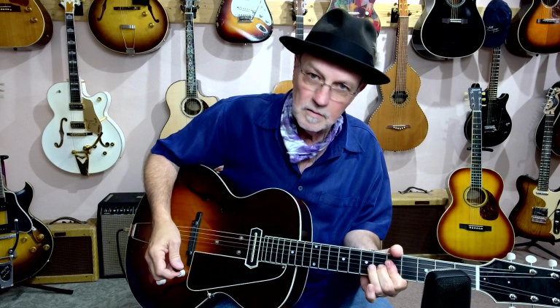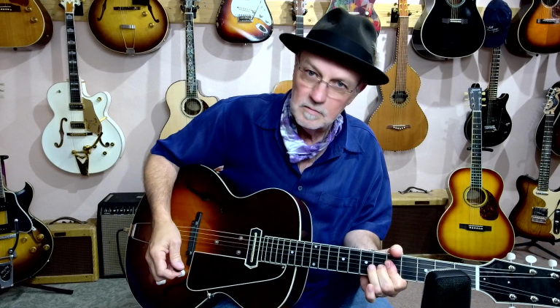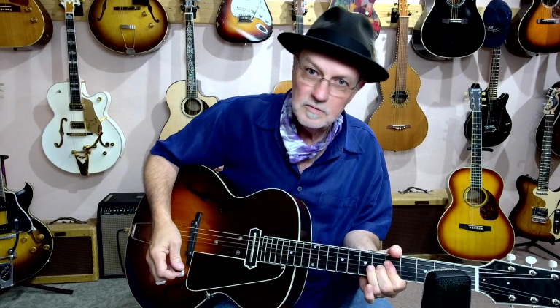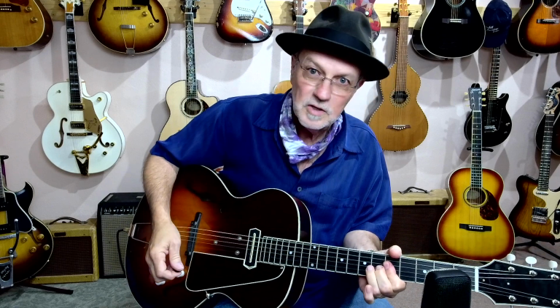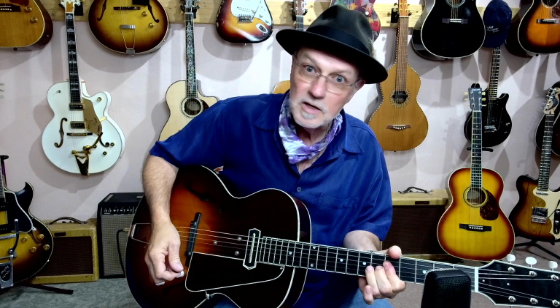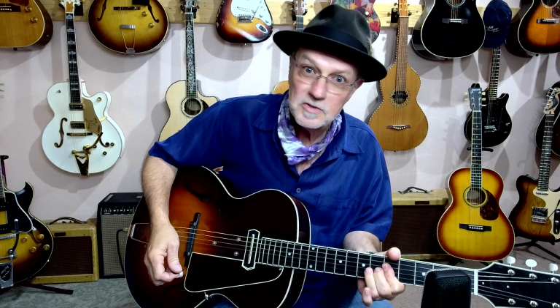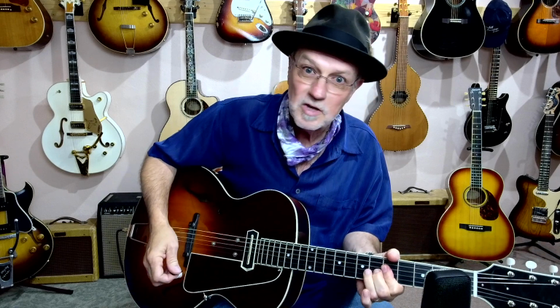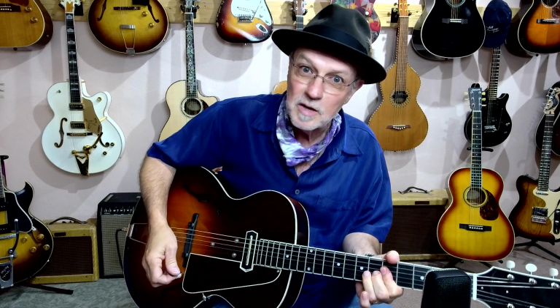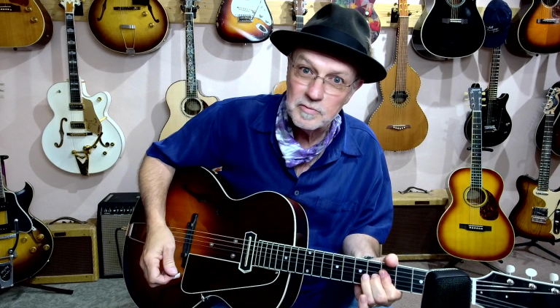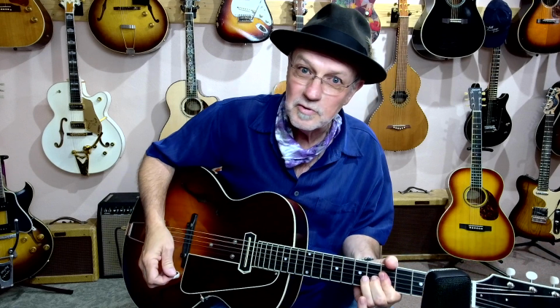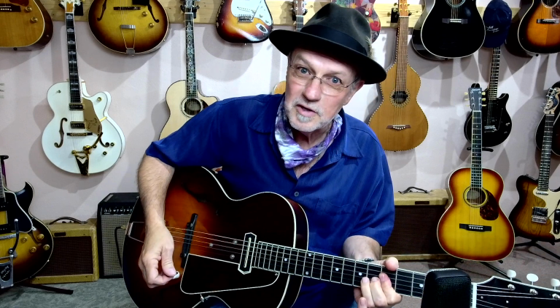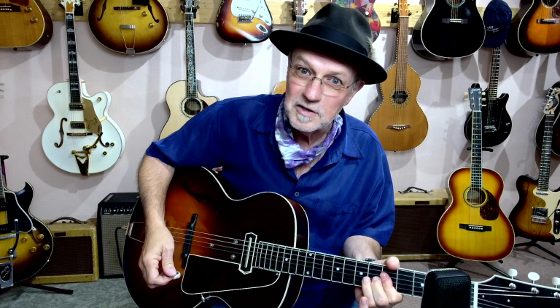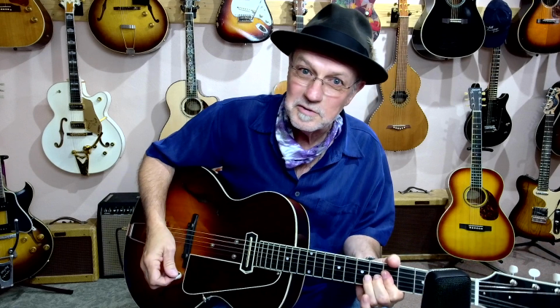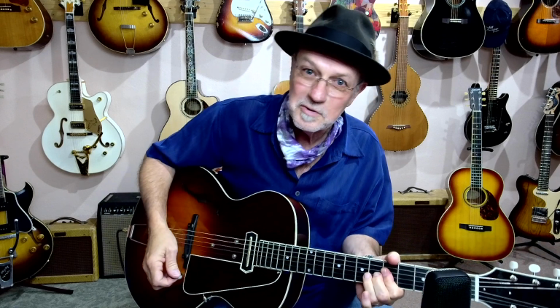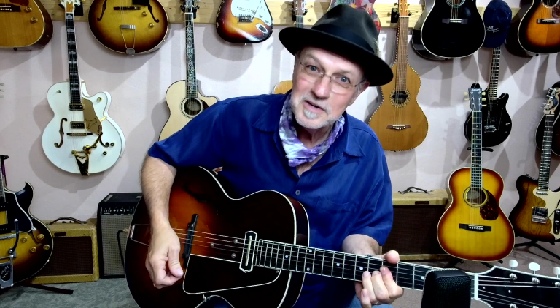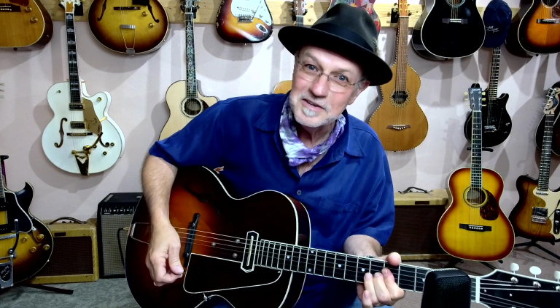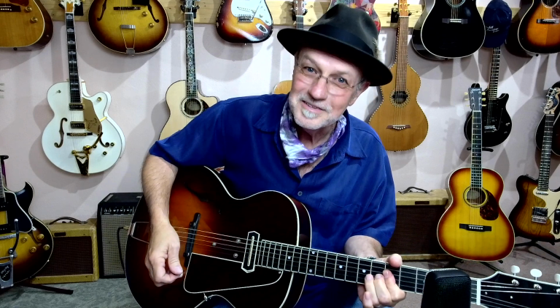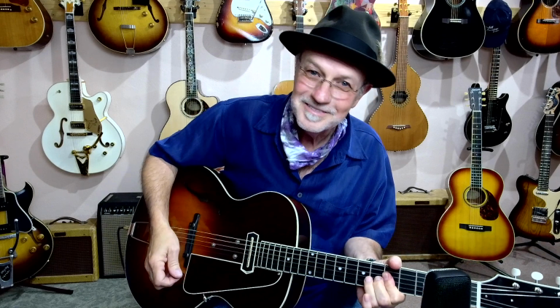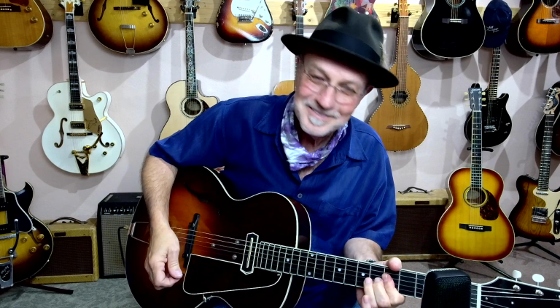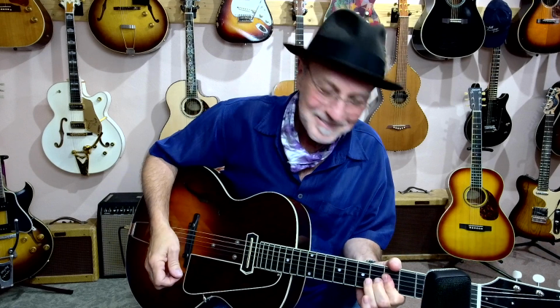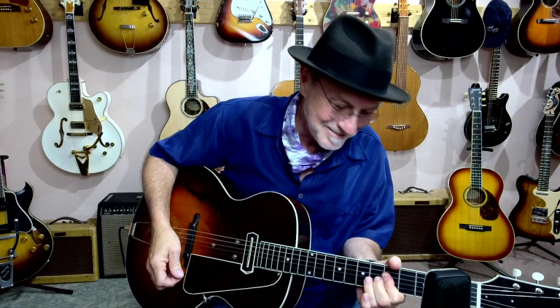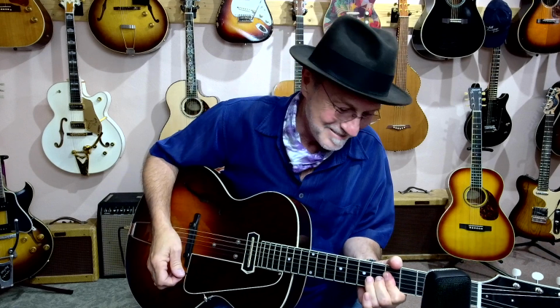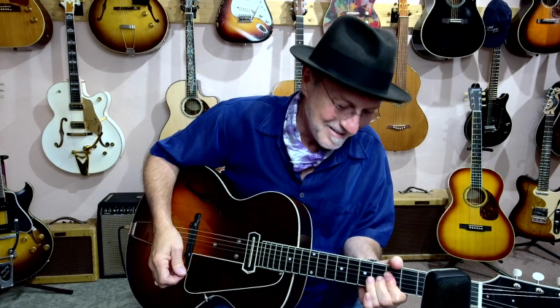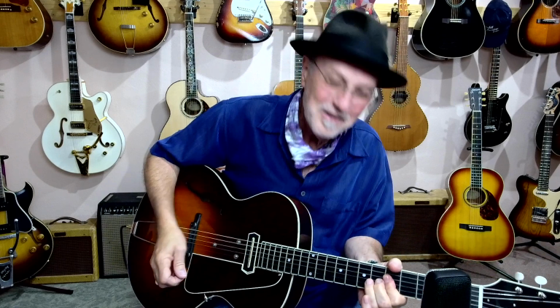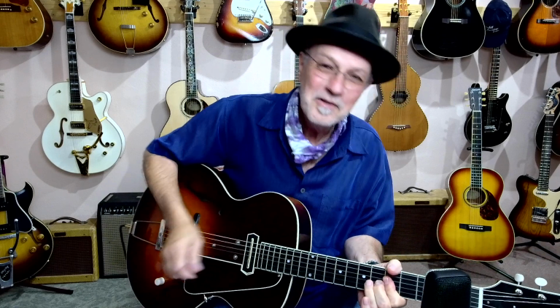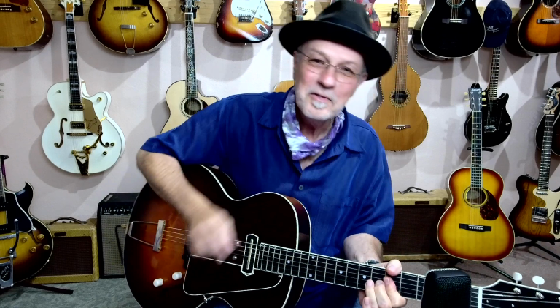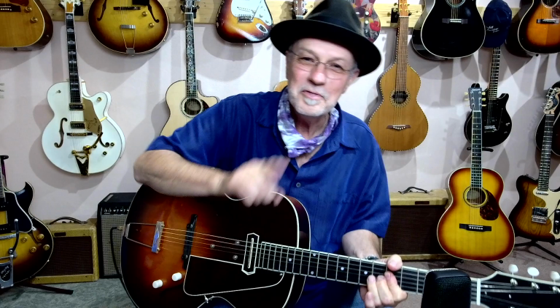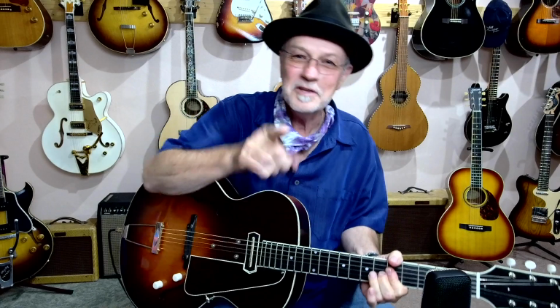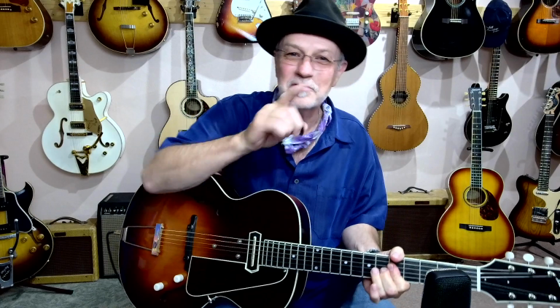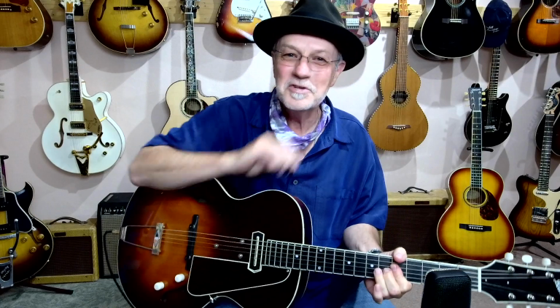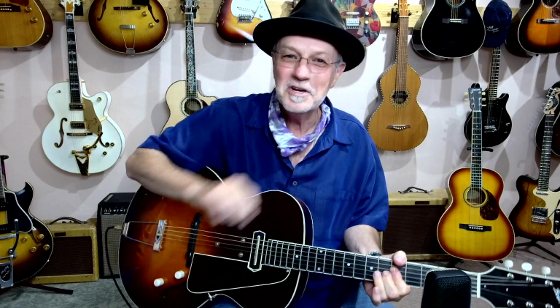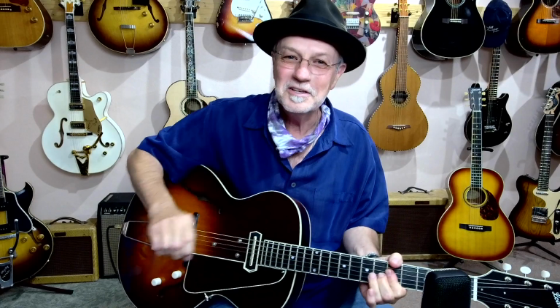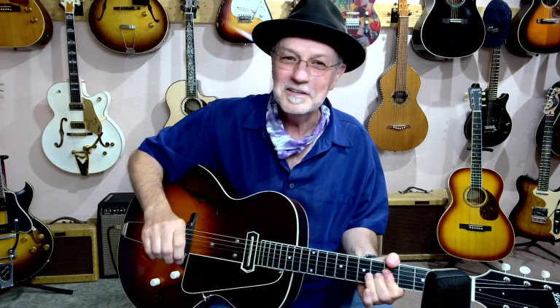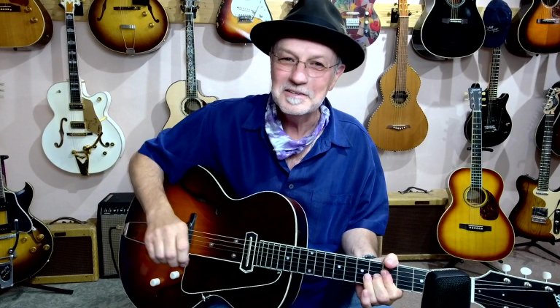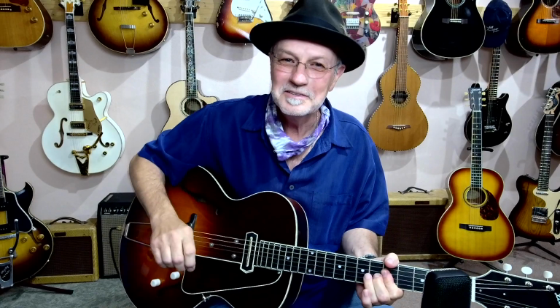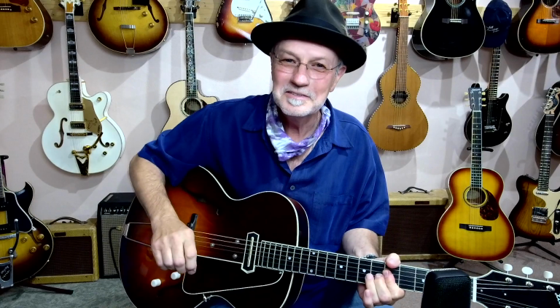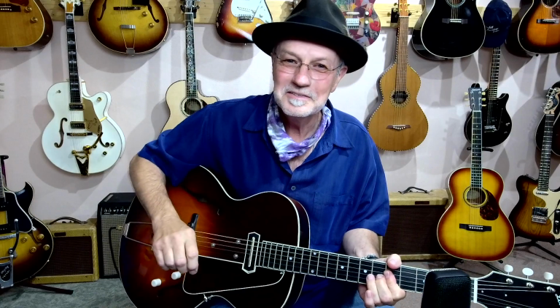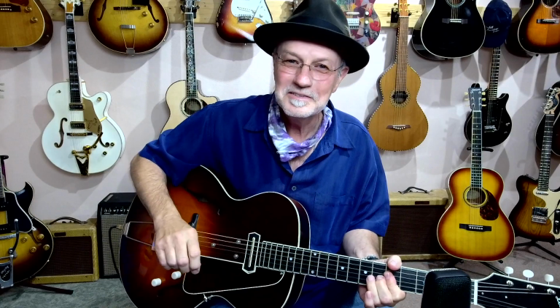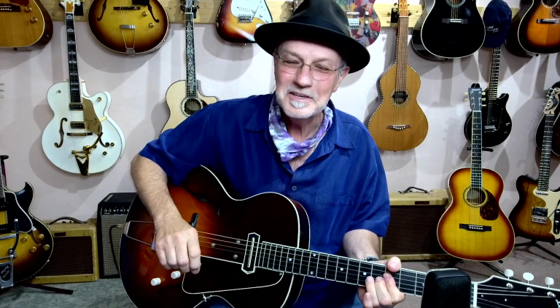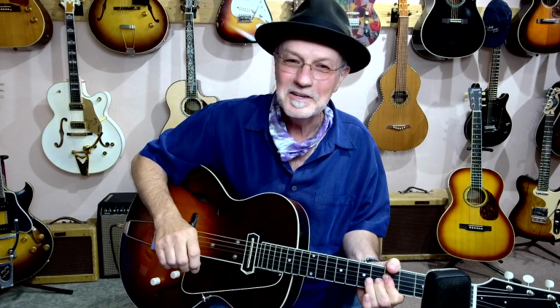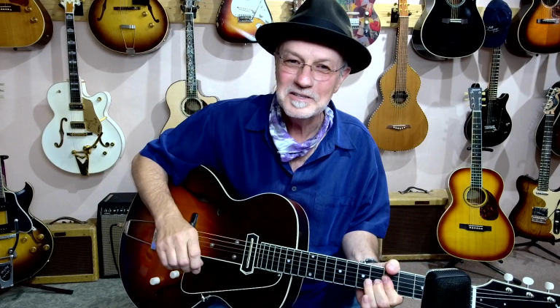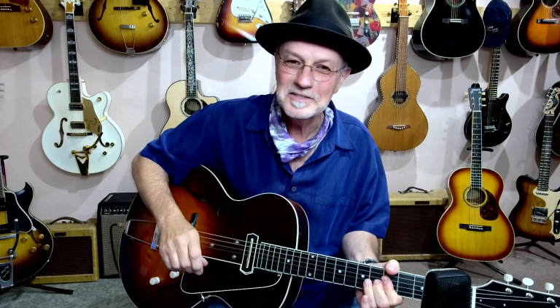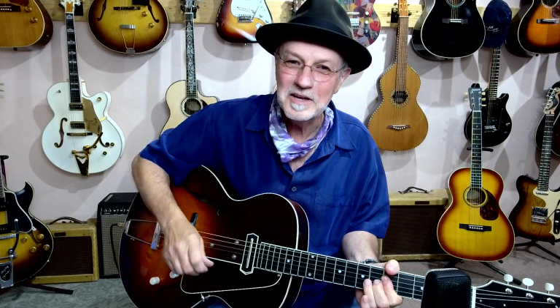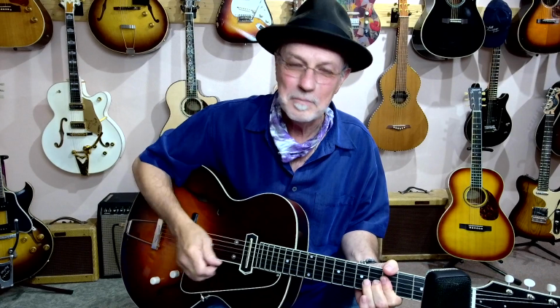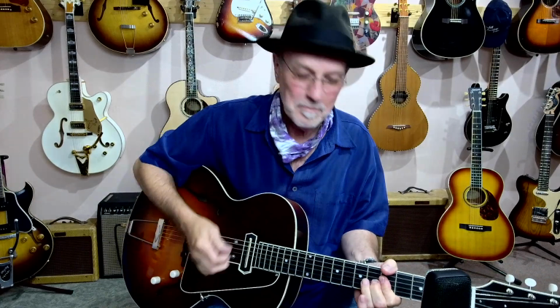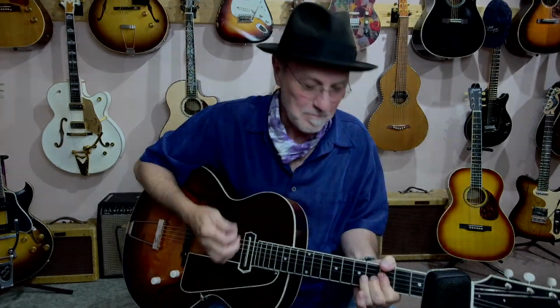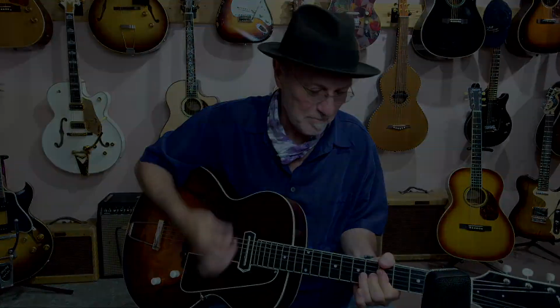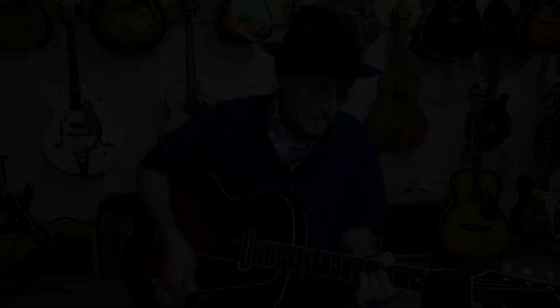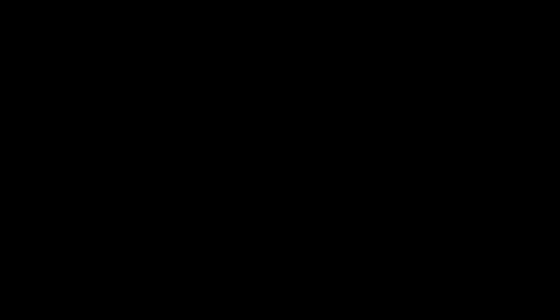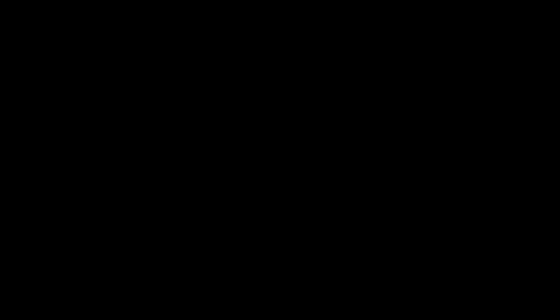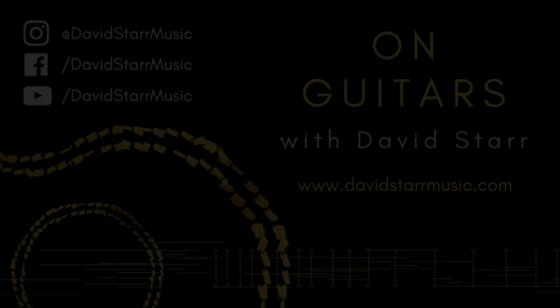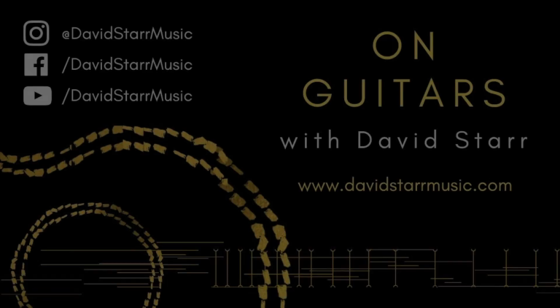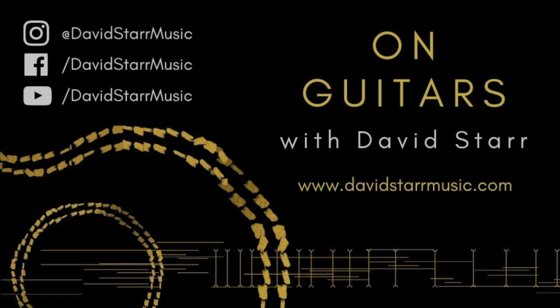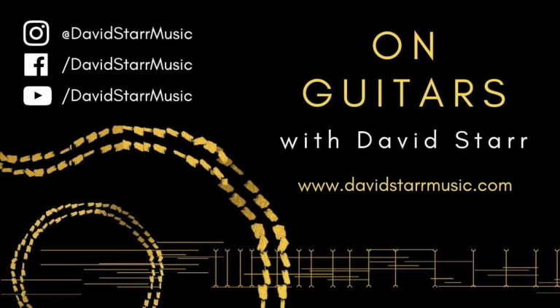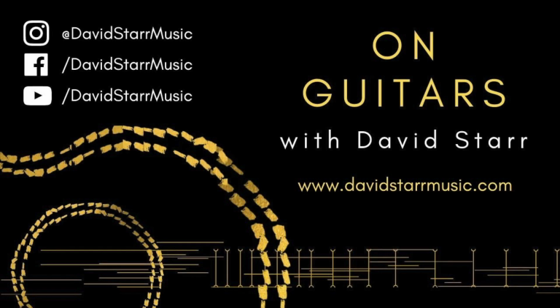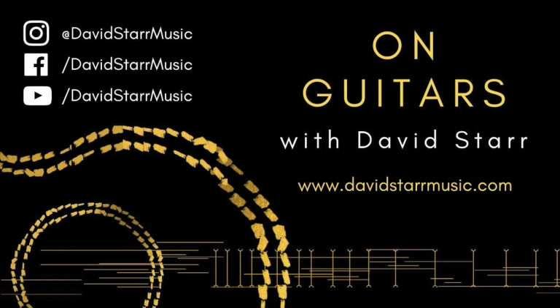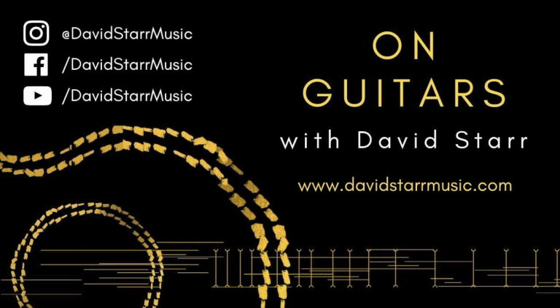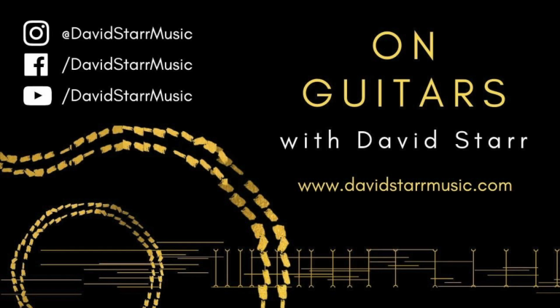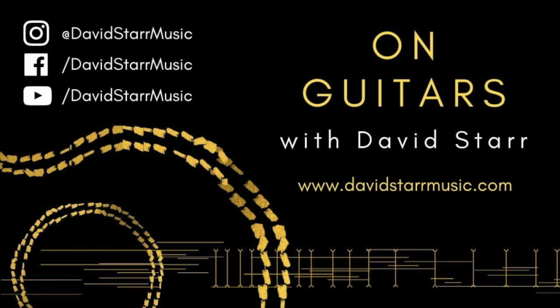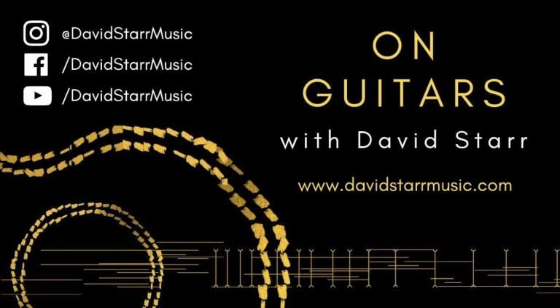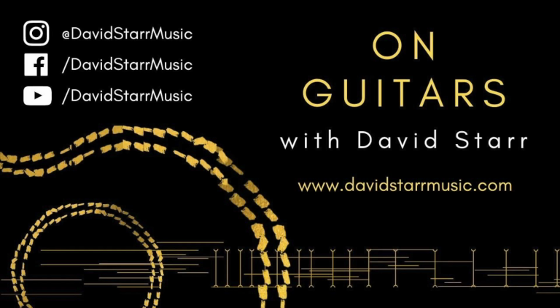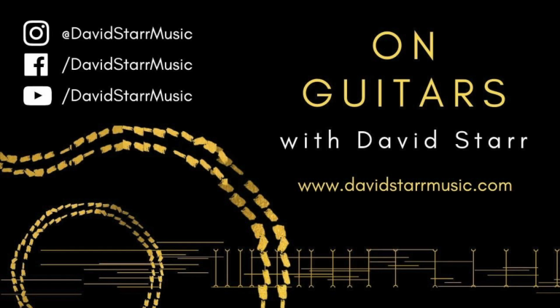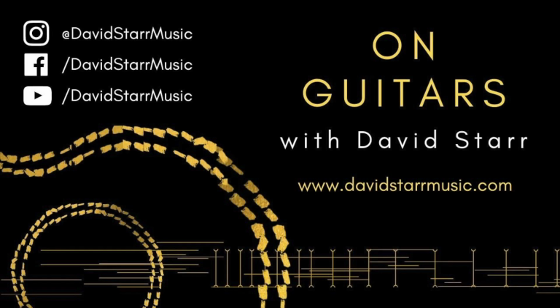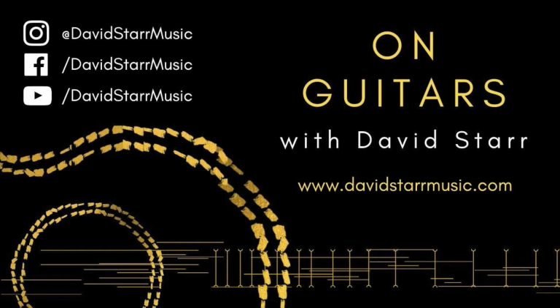Jazz chops for days, right? Thanks for checking in. See you next time. Bye.